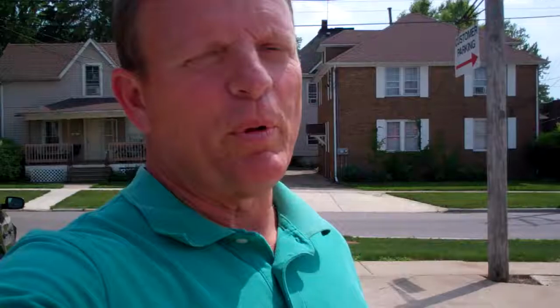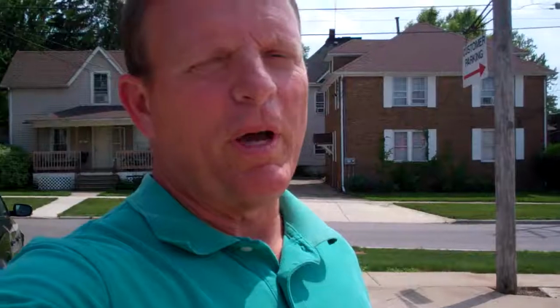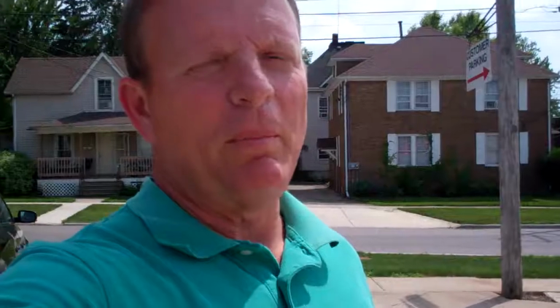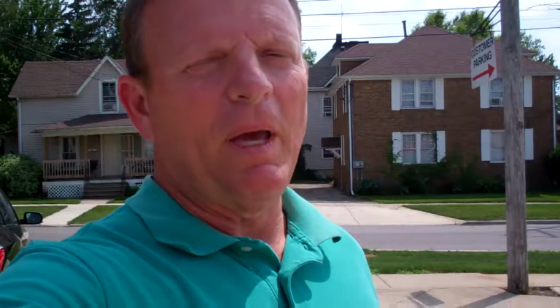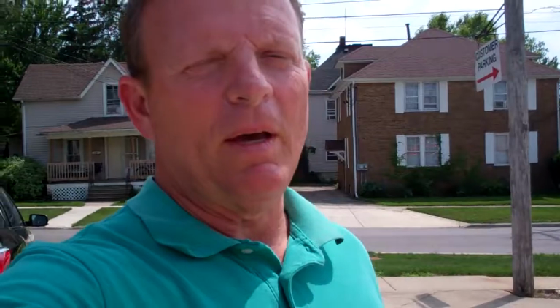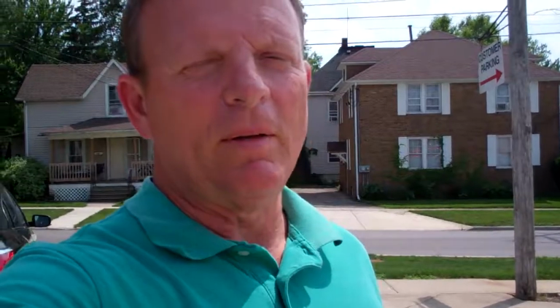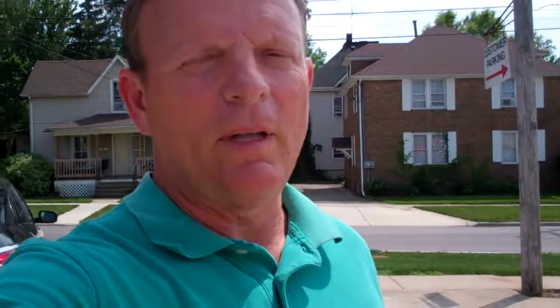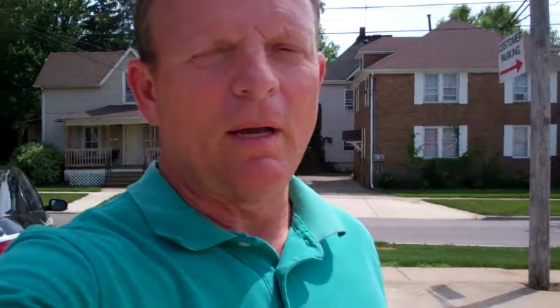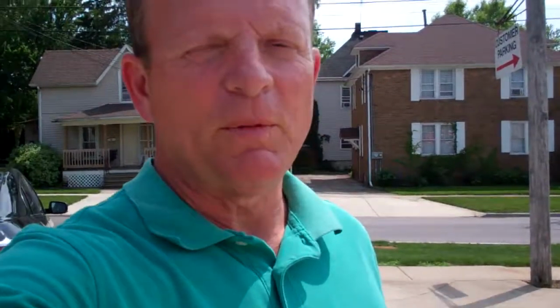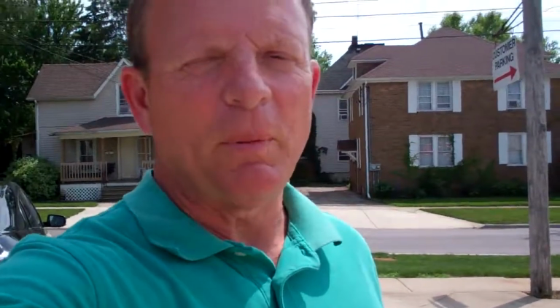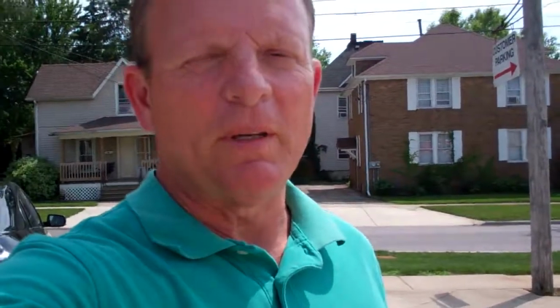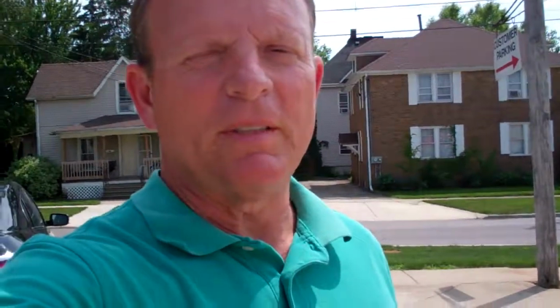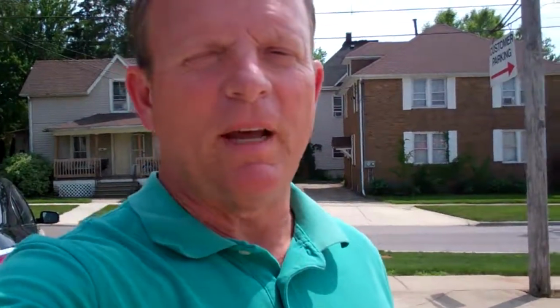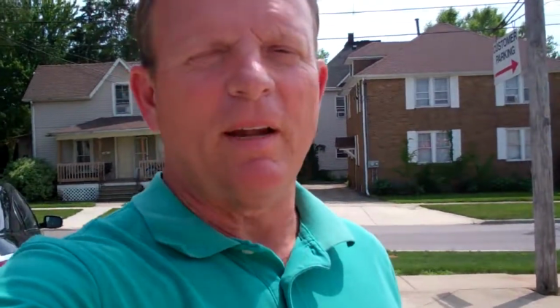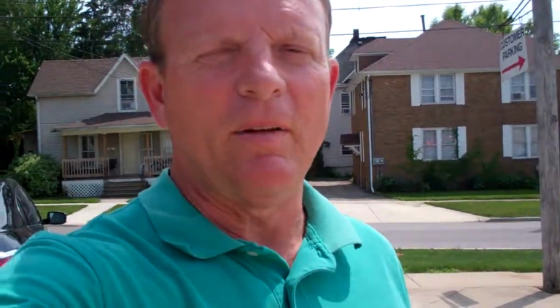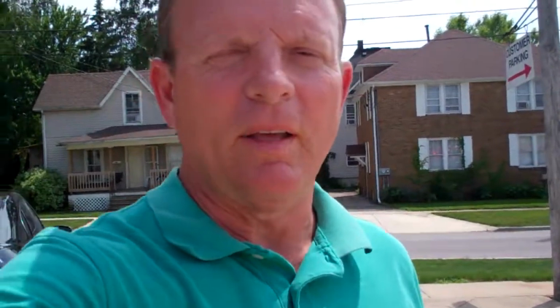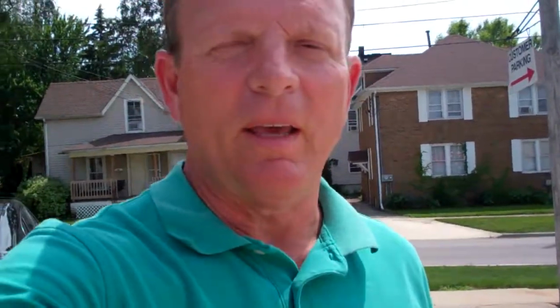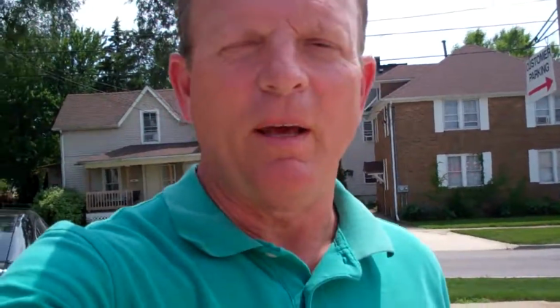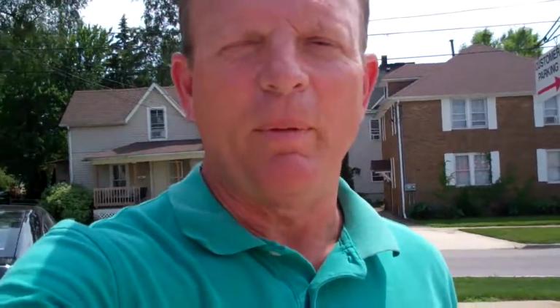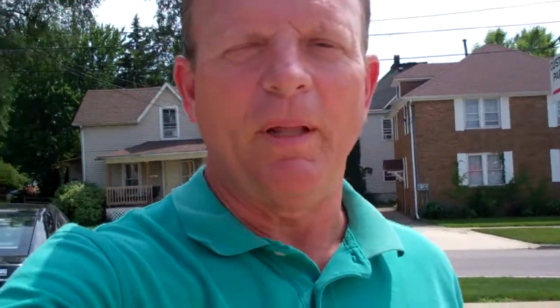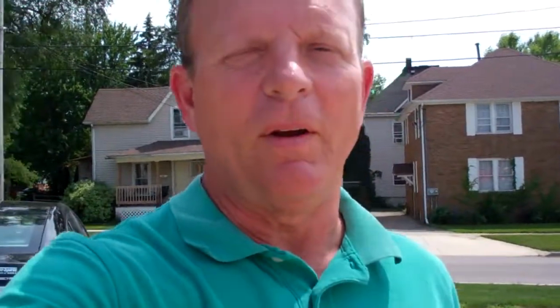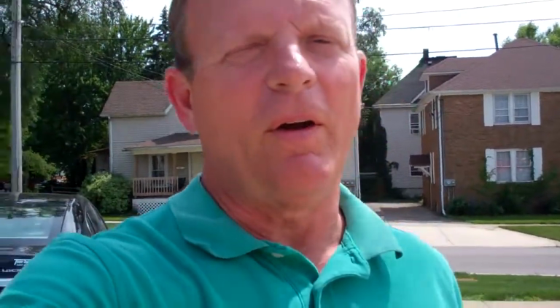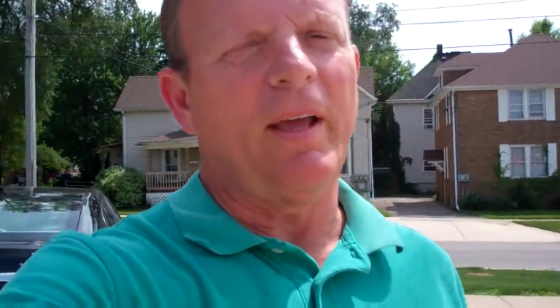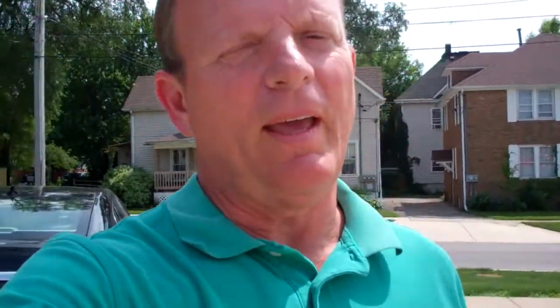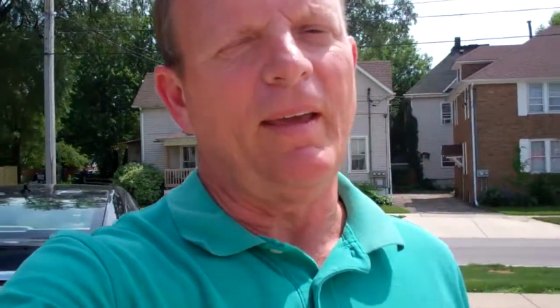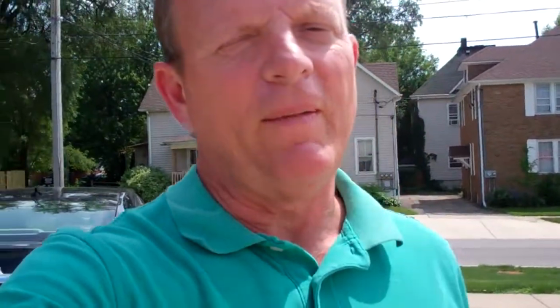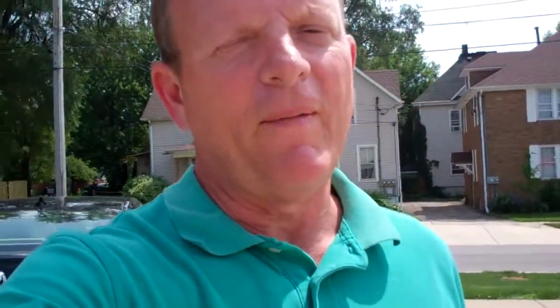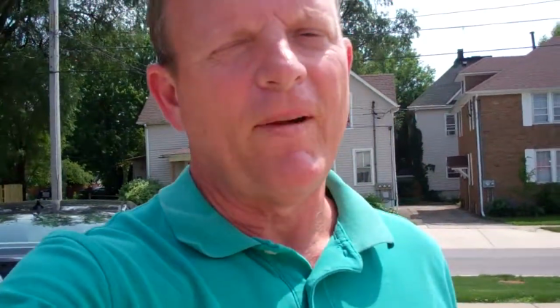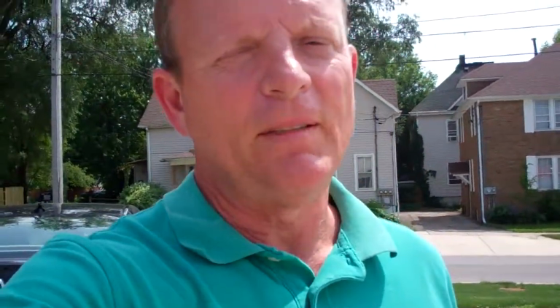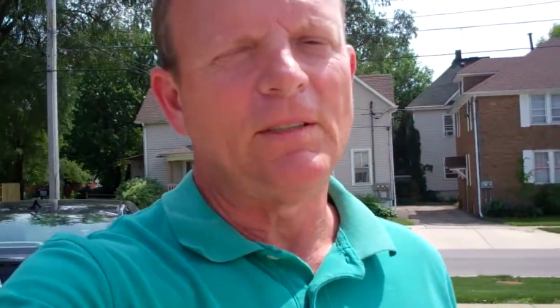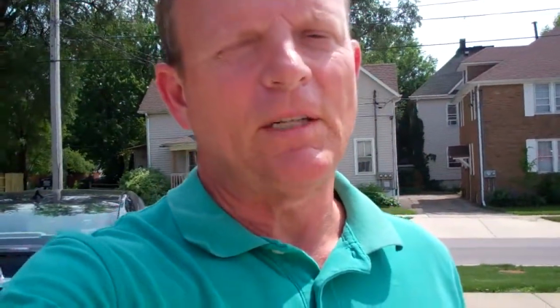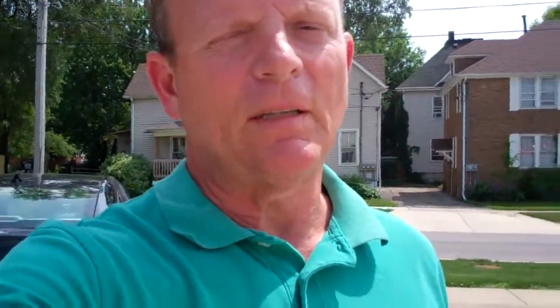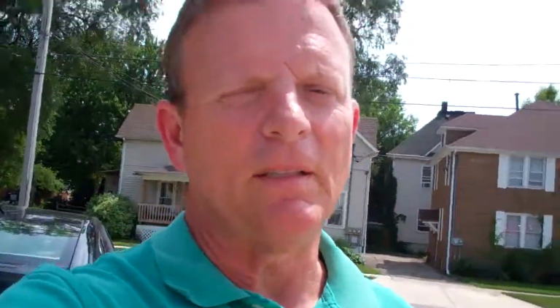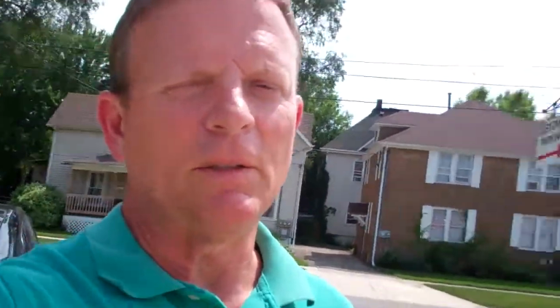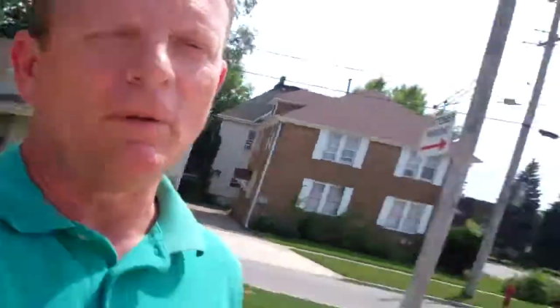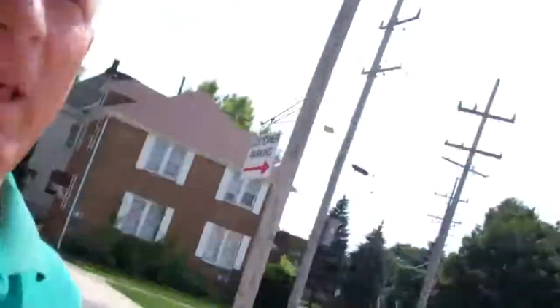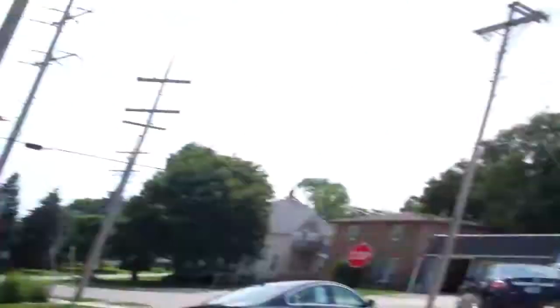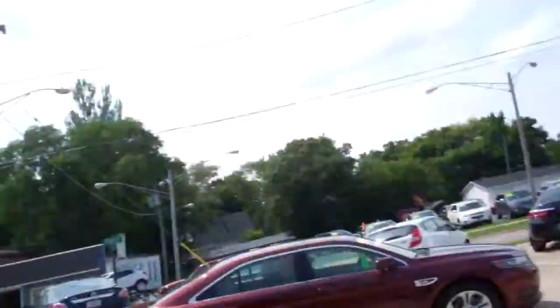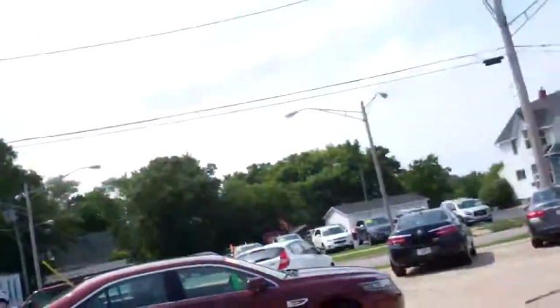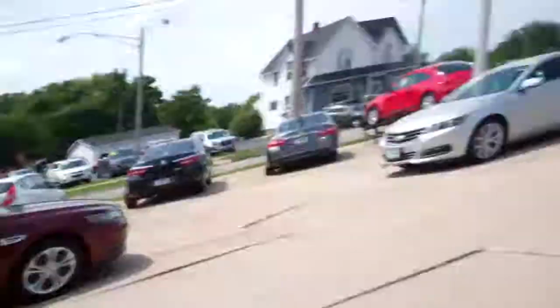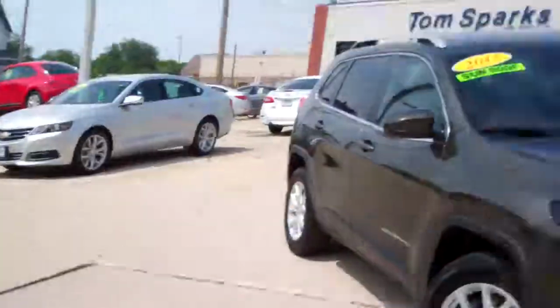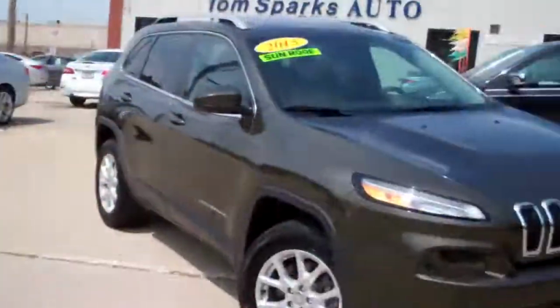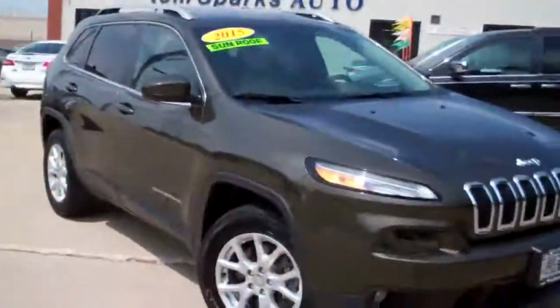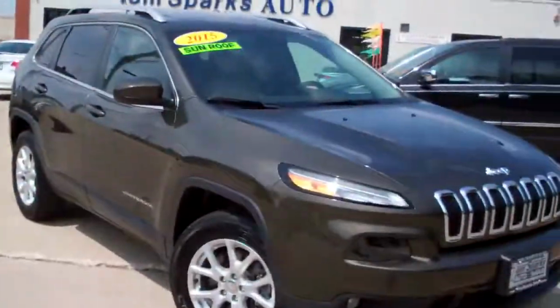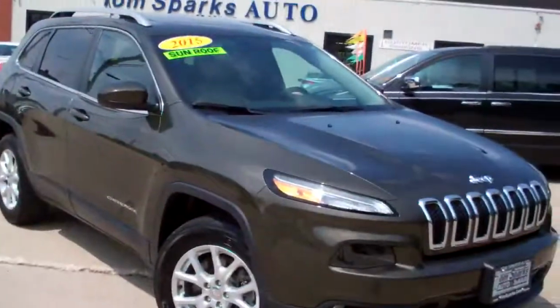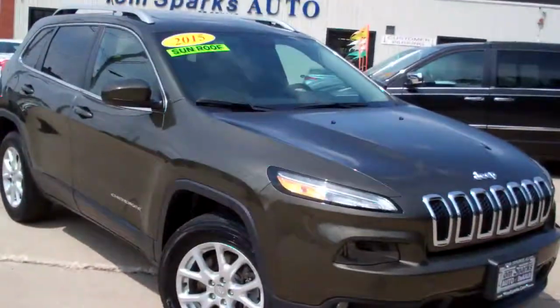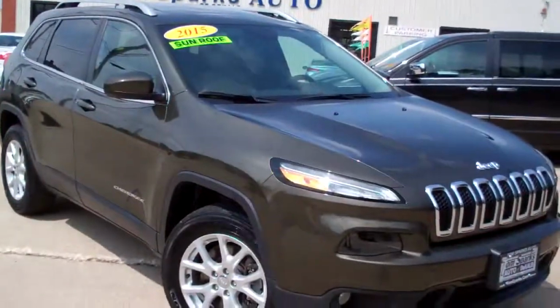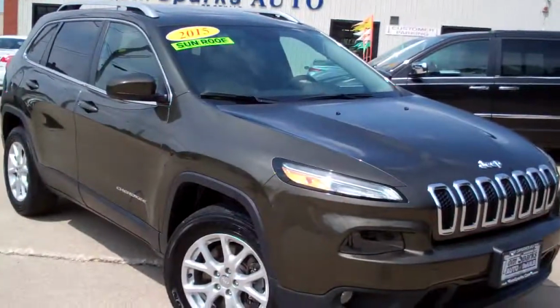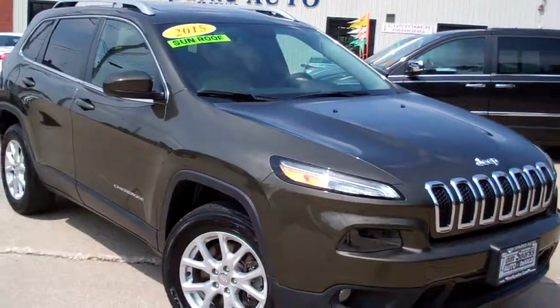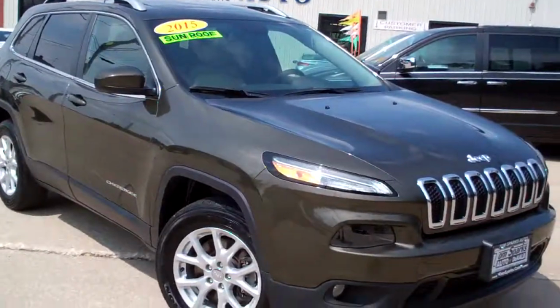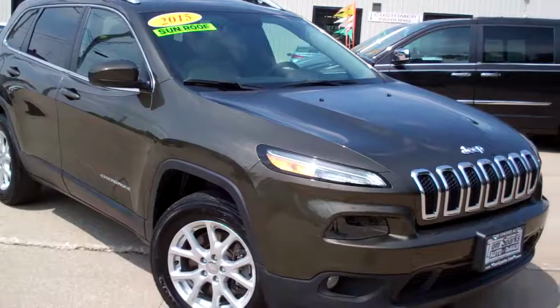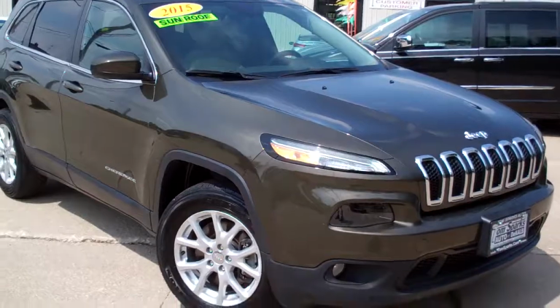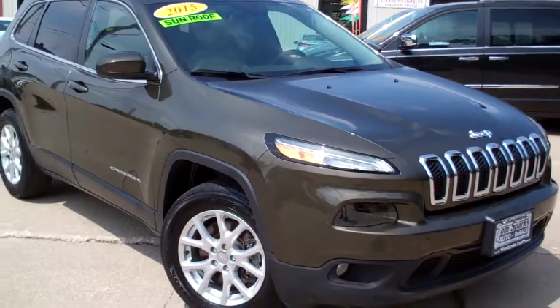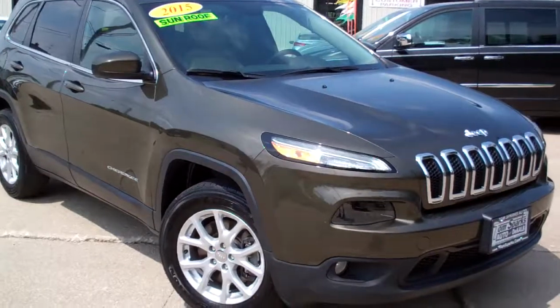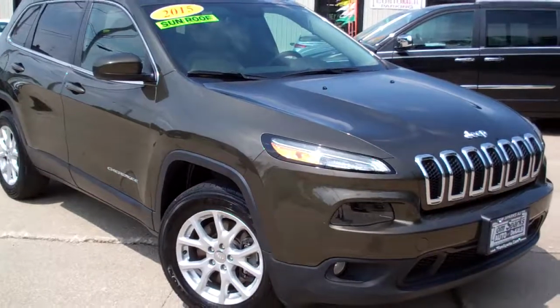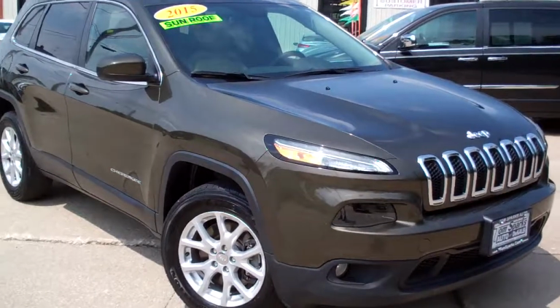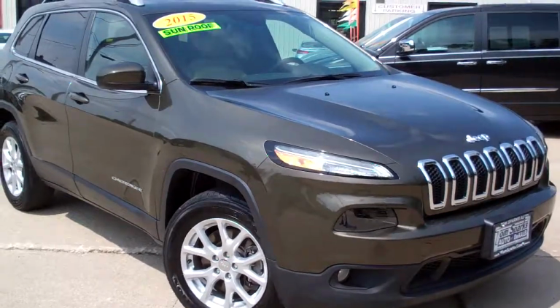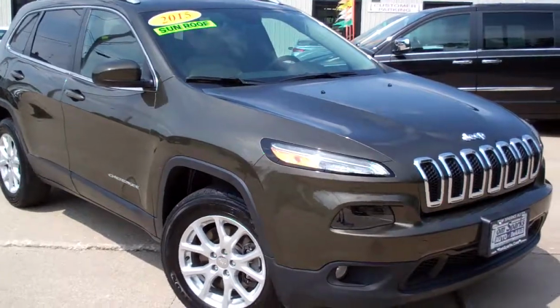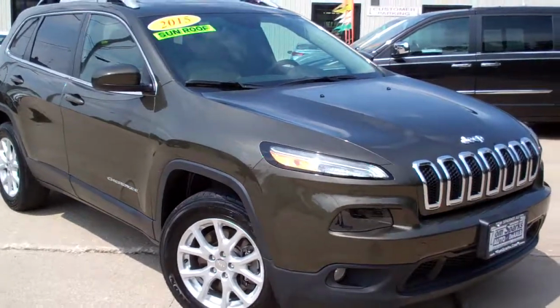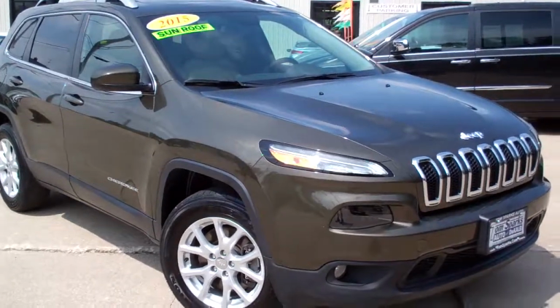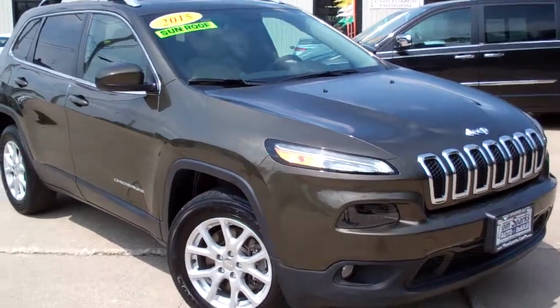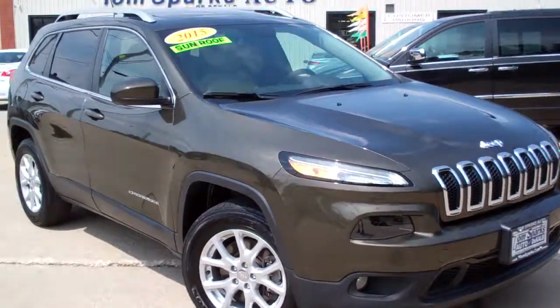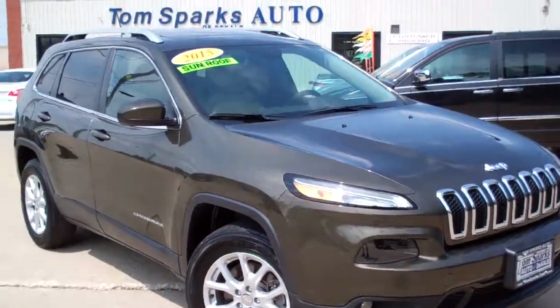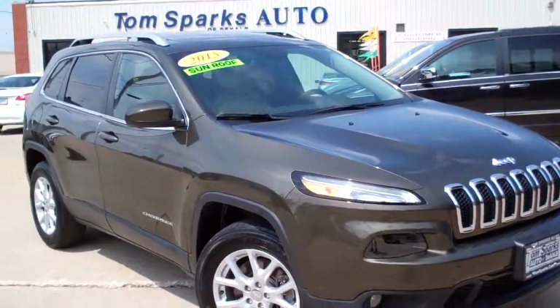Brad Mayo, Tom Sparks Auto, DeKalb, Illinois. Check this one out — 2015 Jeep Cherokee.